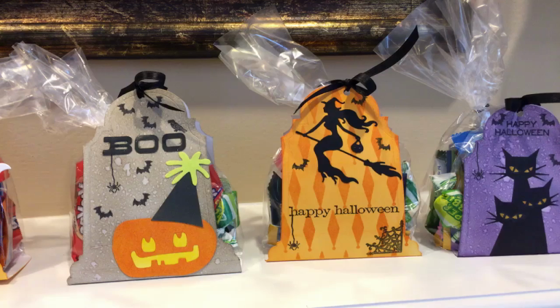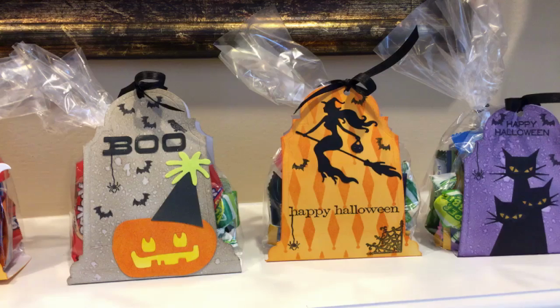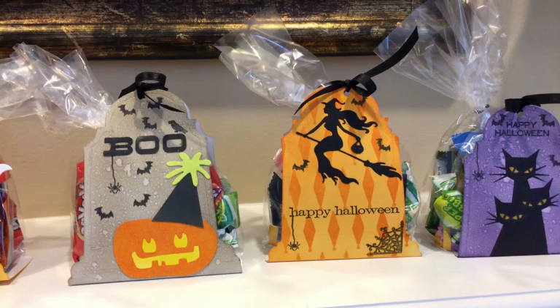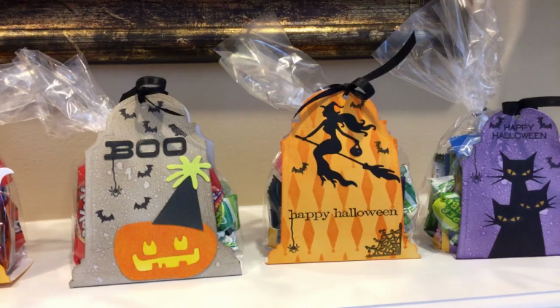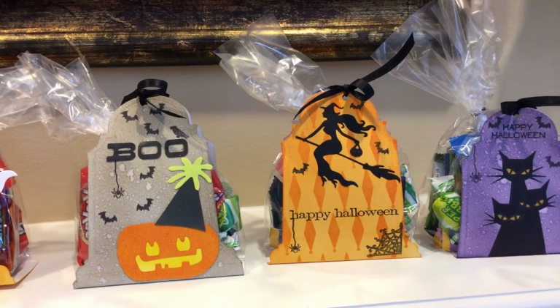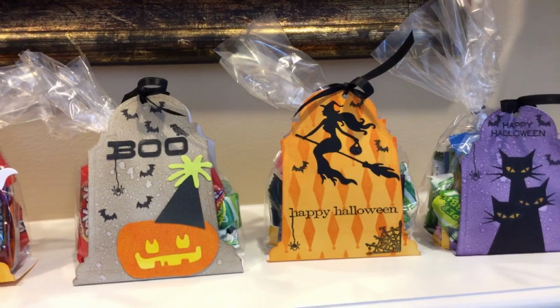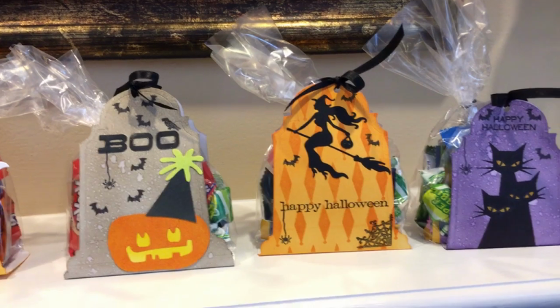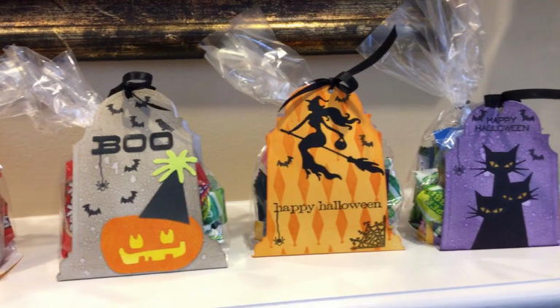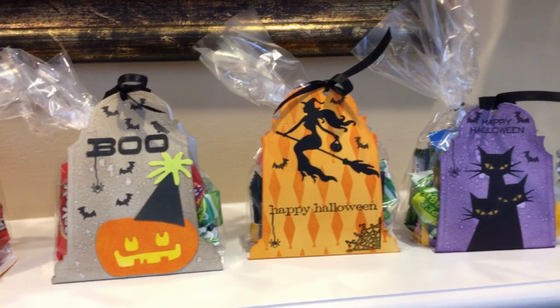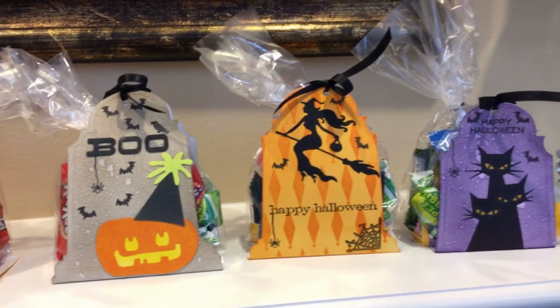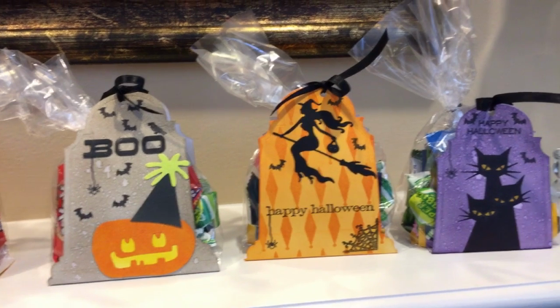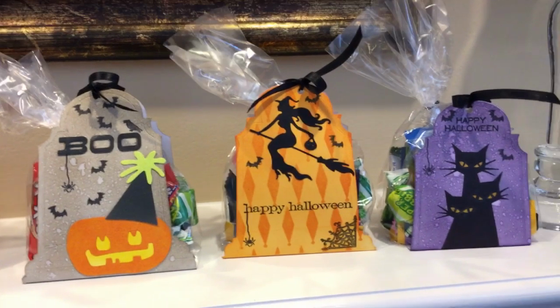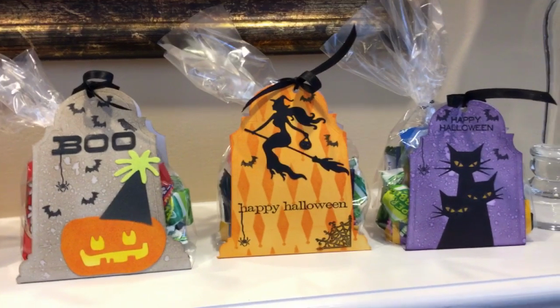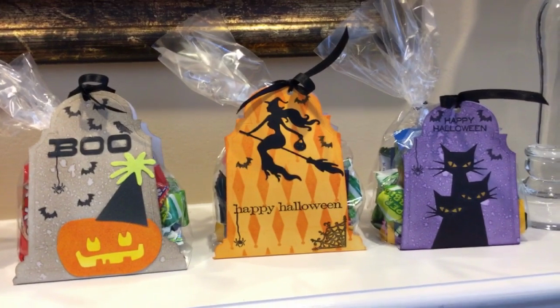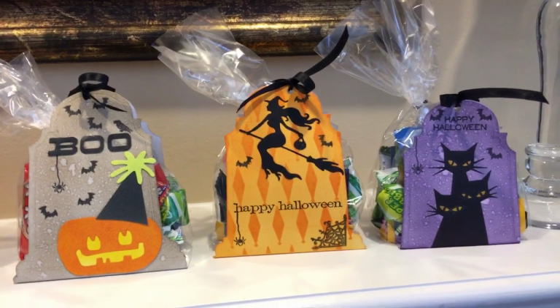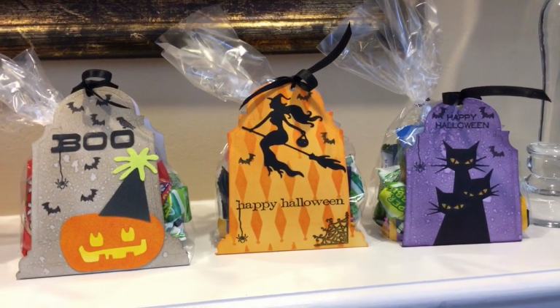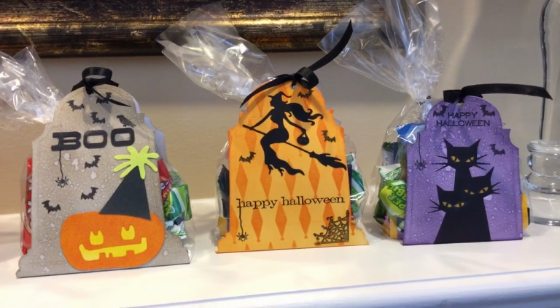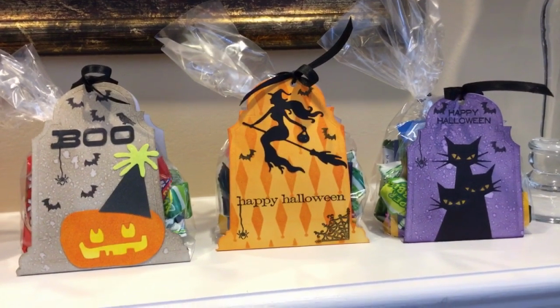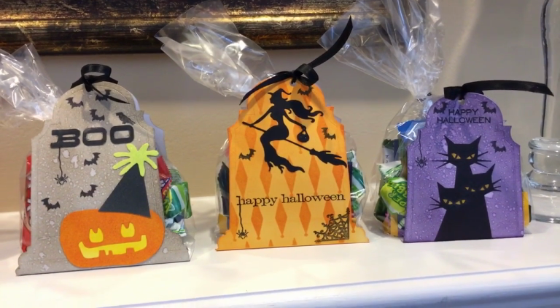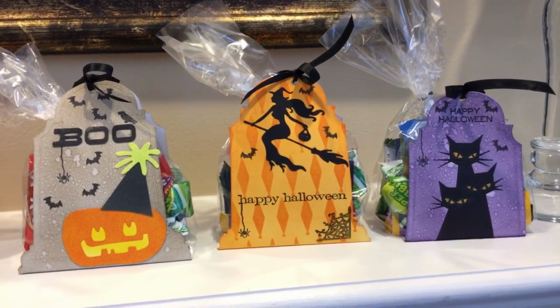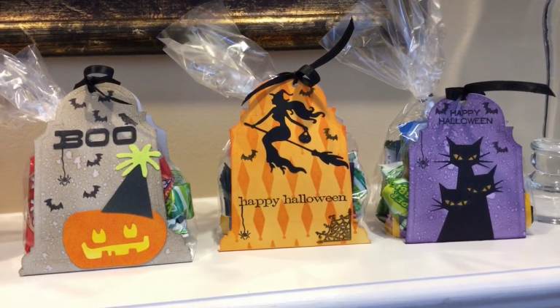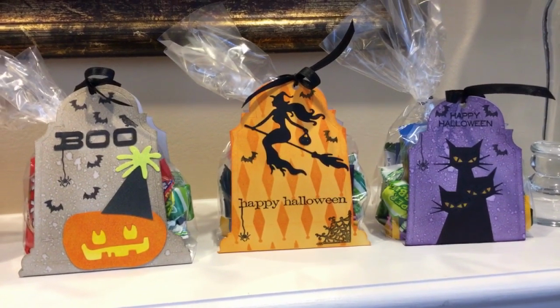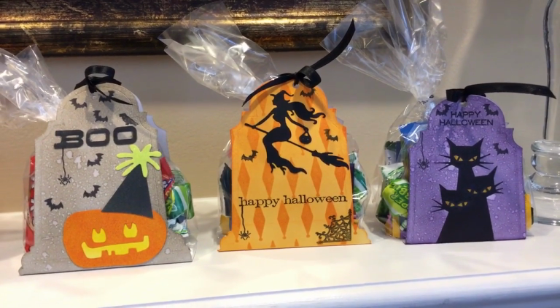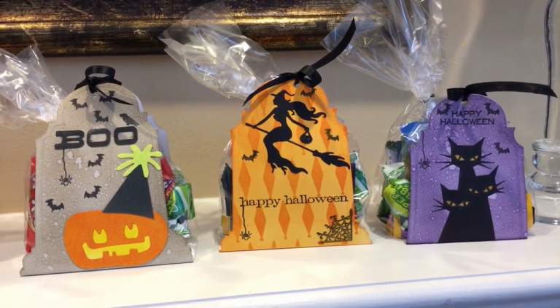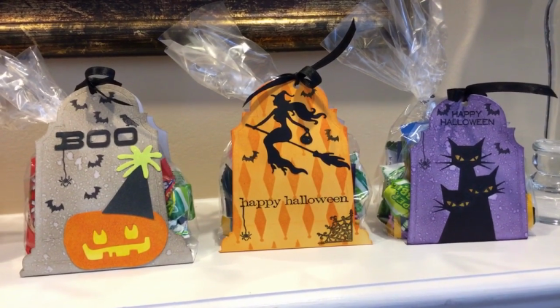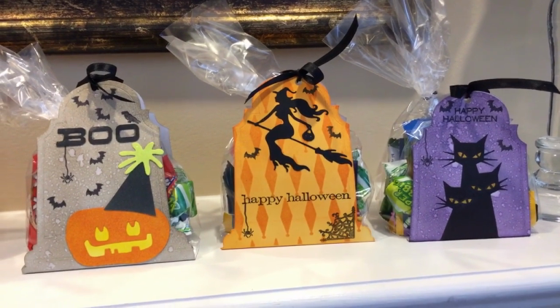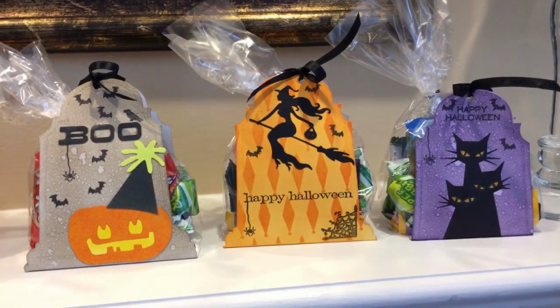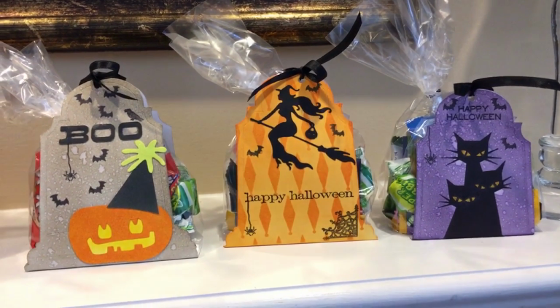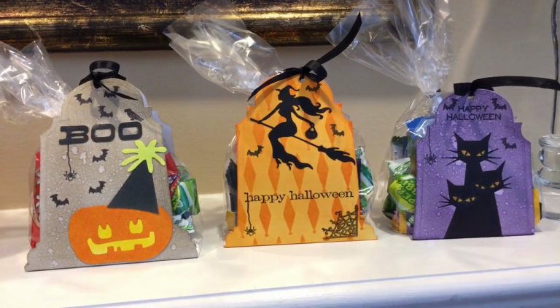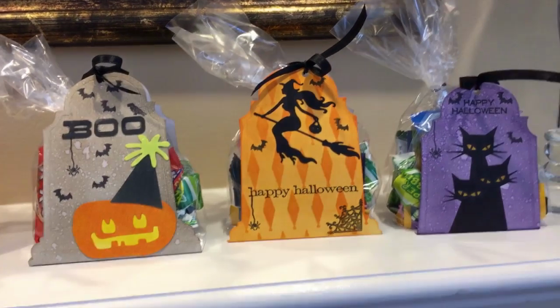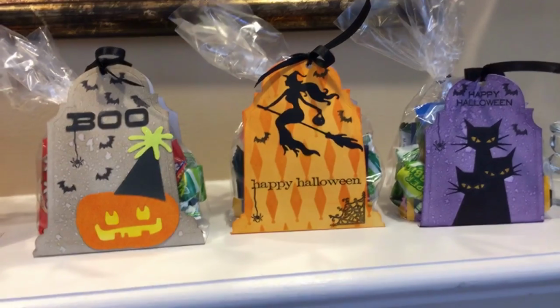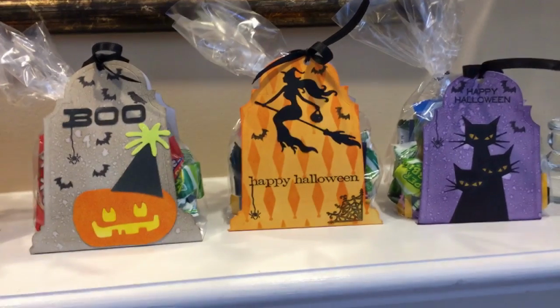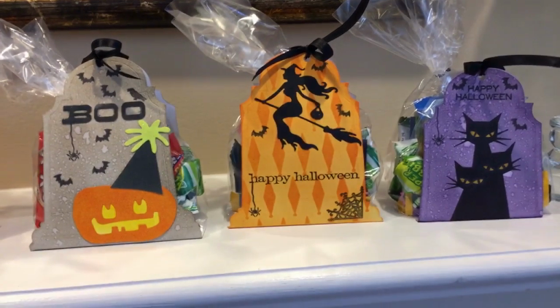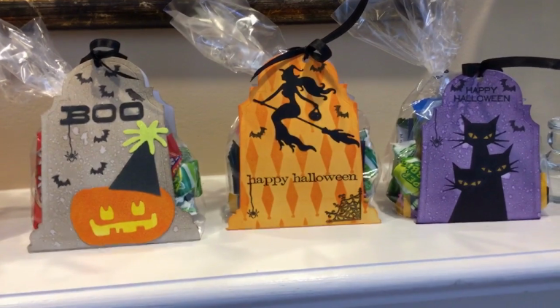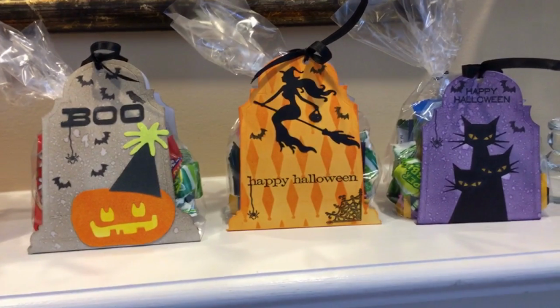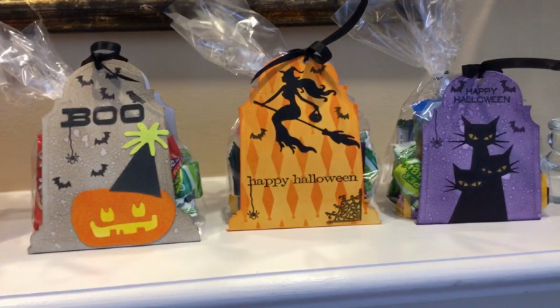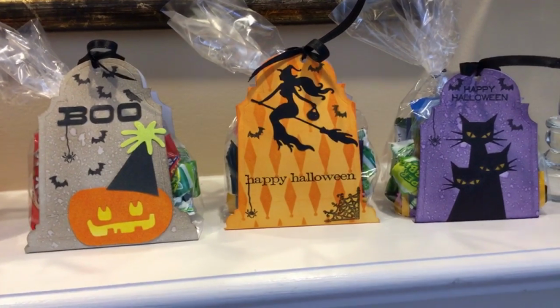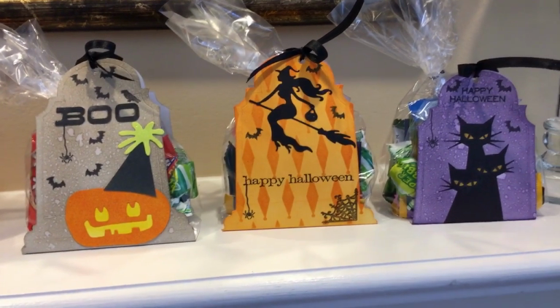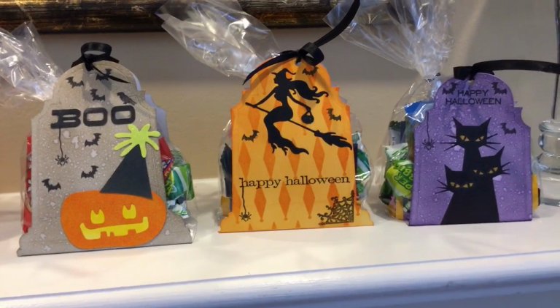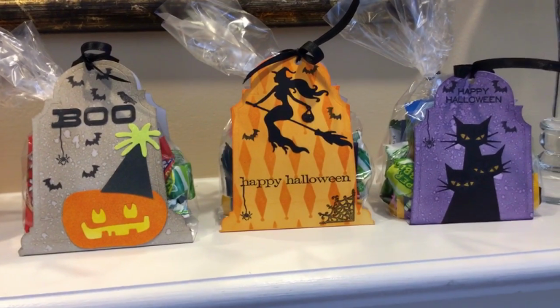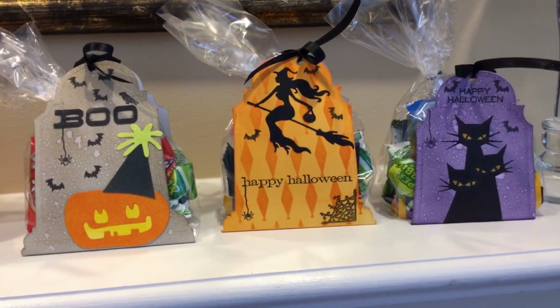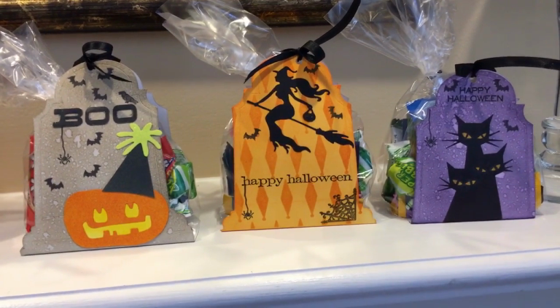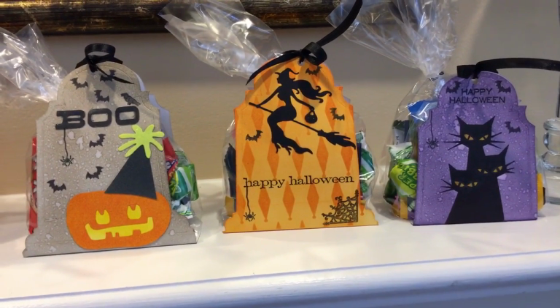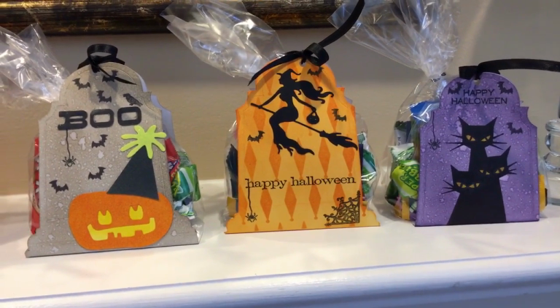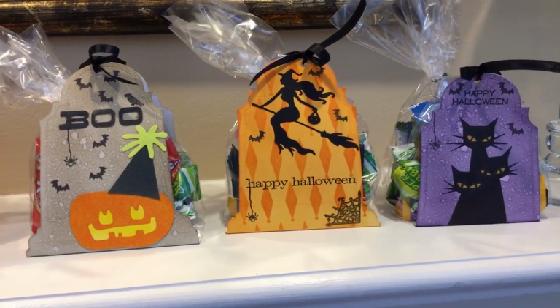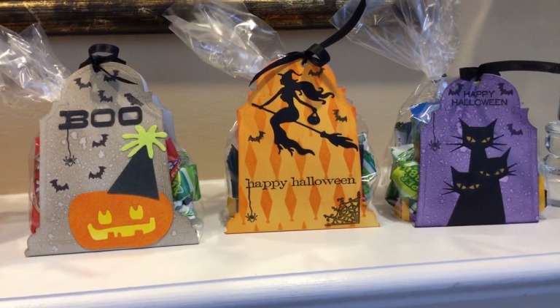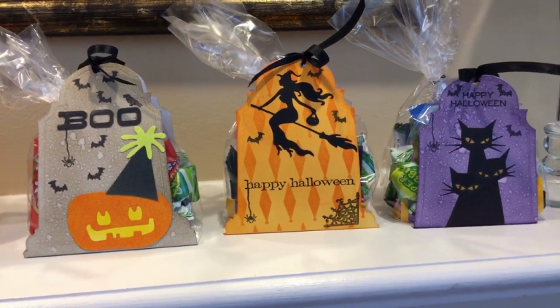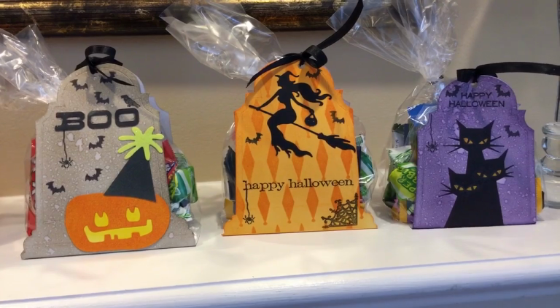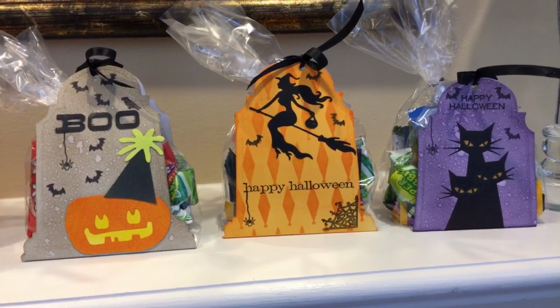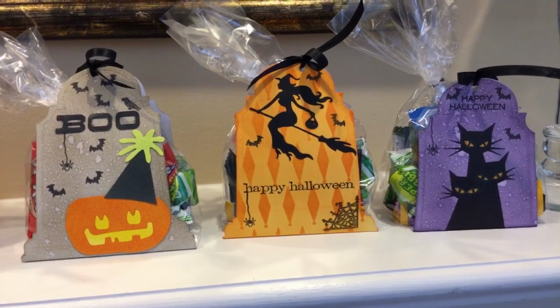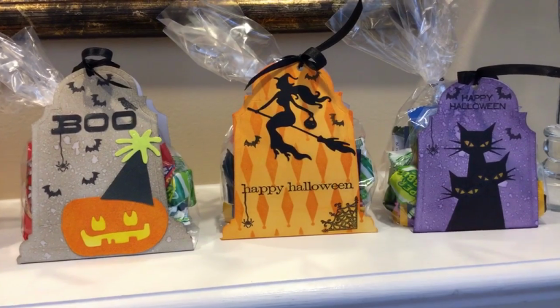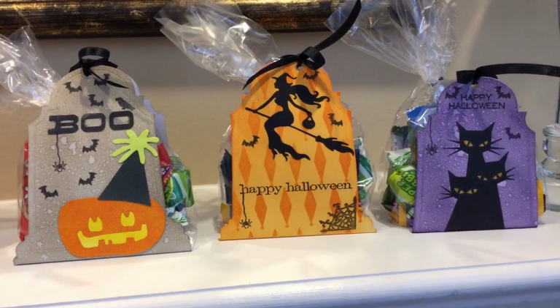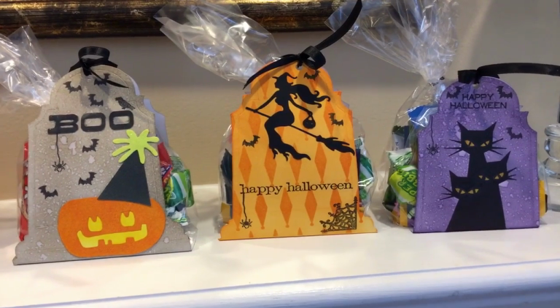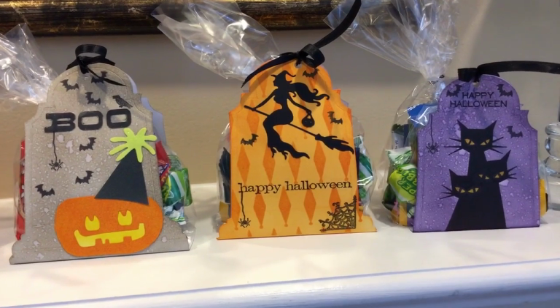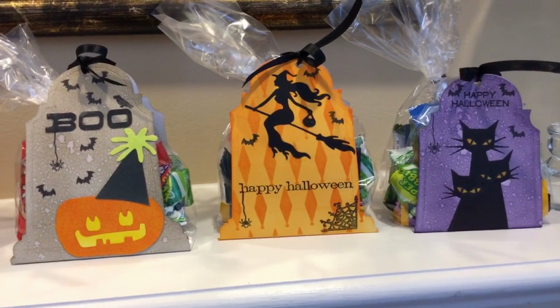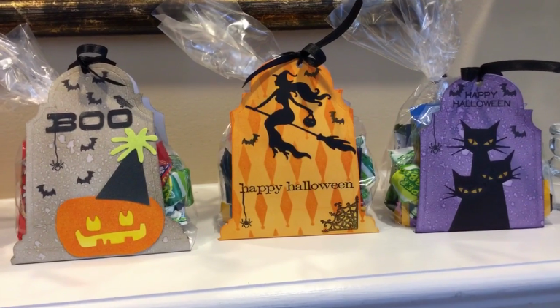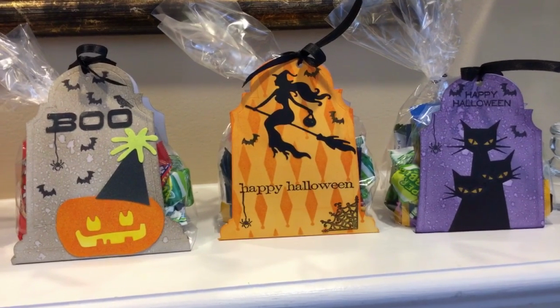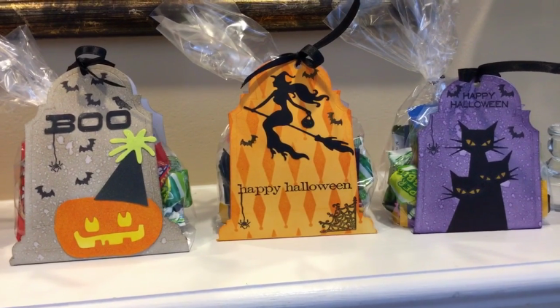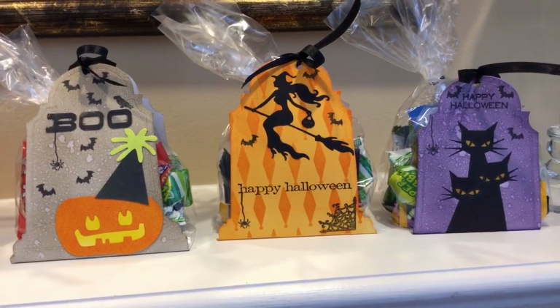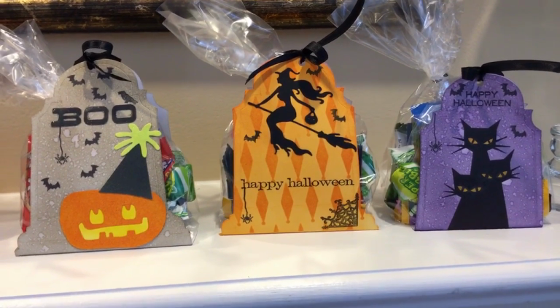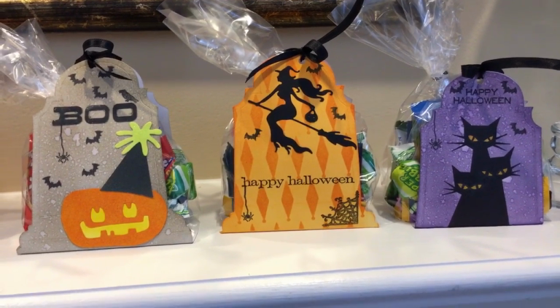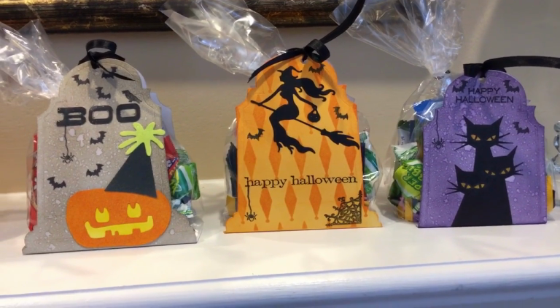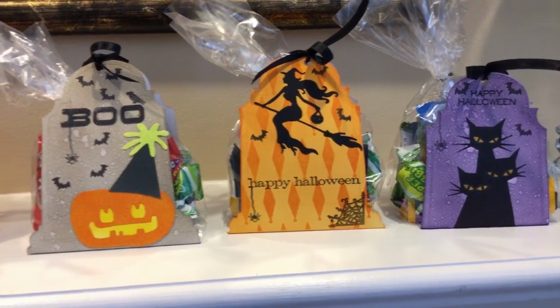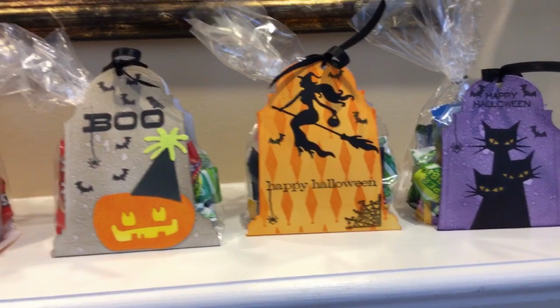Hey guys, today I just wanted to show you — I finished all my little tombstone treat bags and I kind of wanted to show you all the different options.